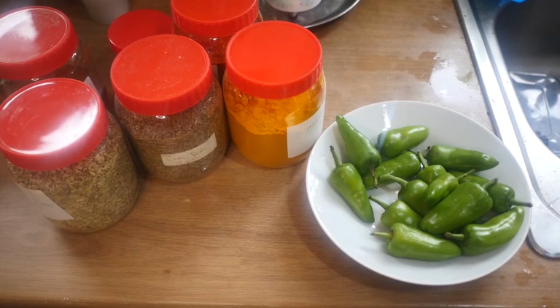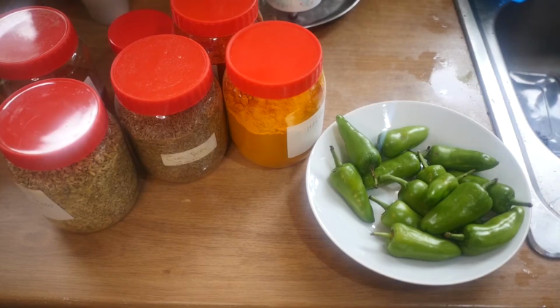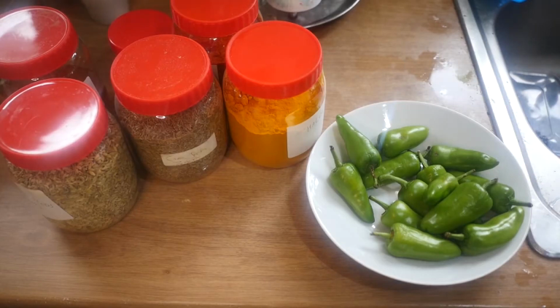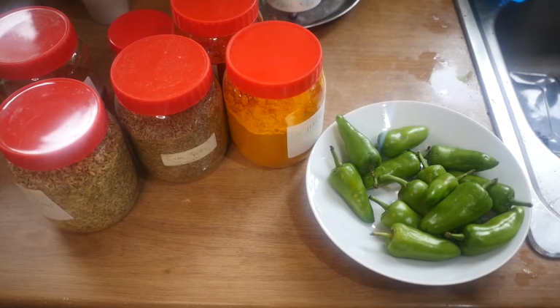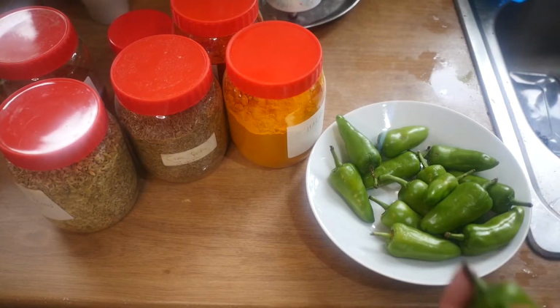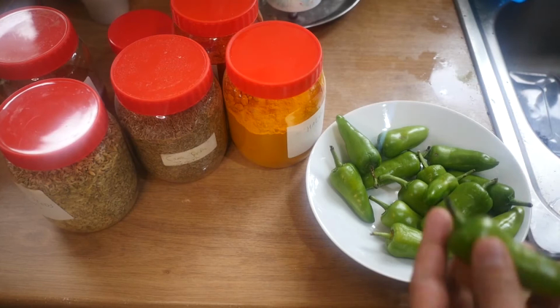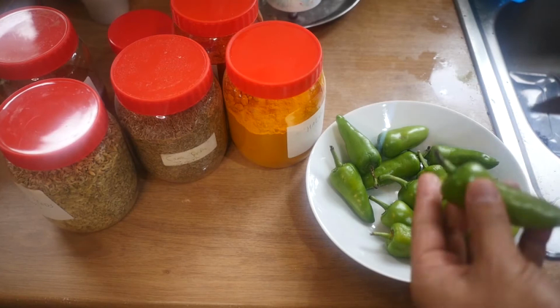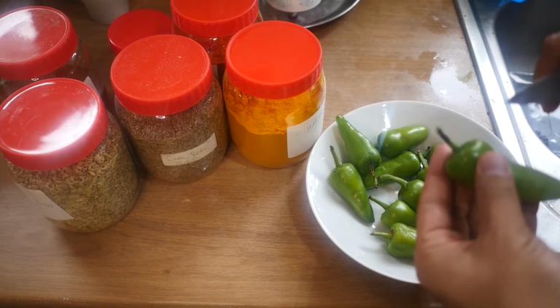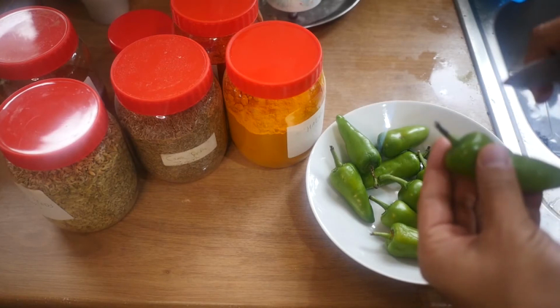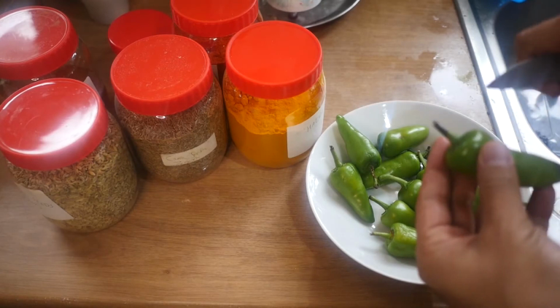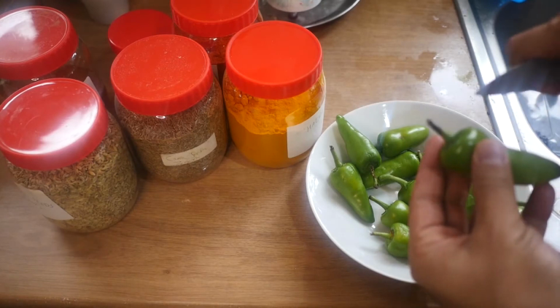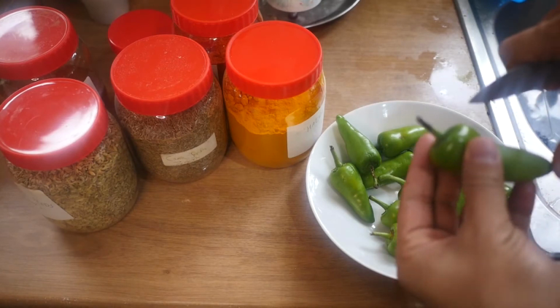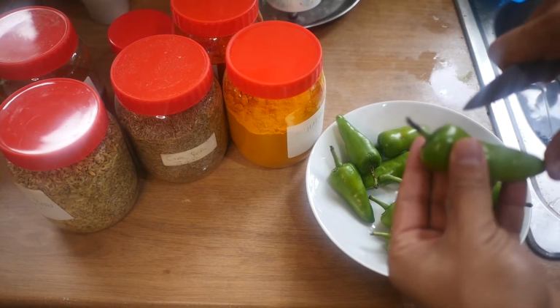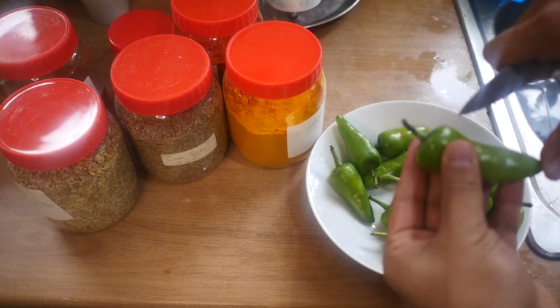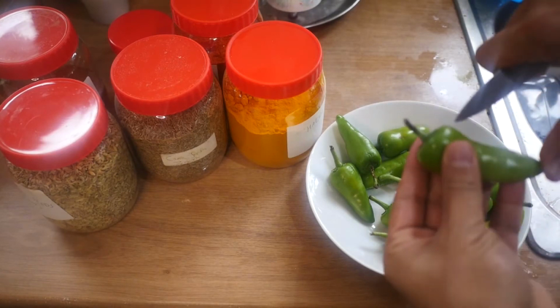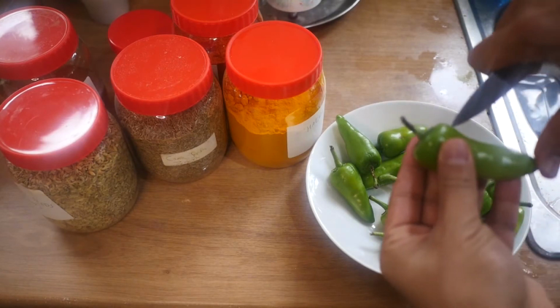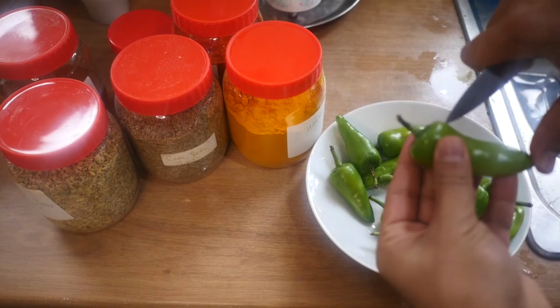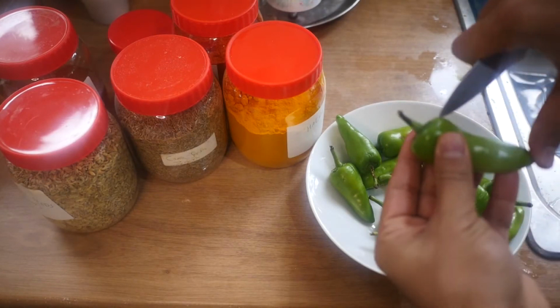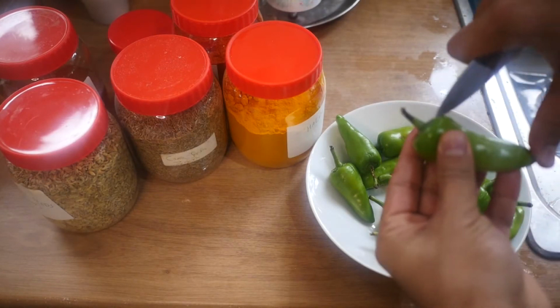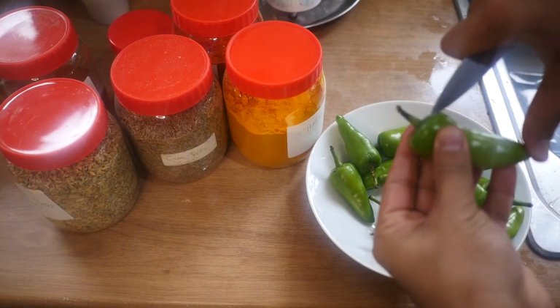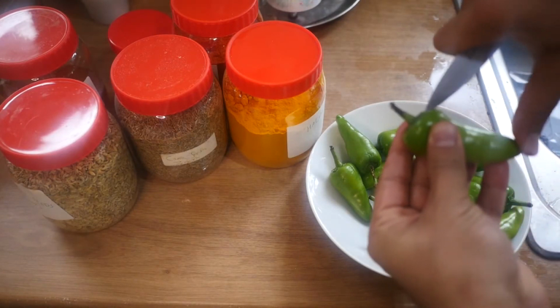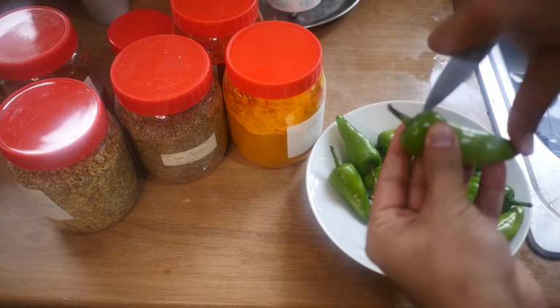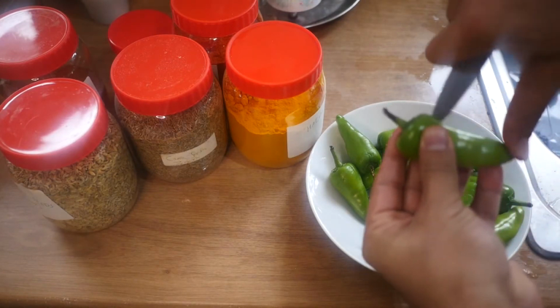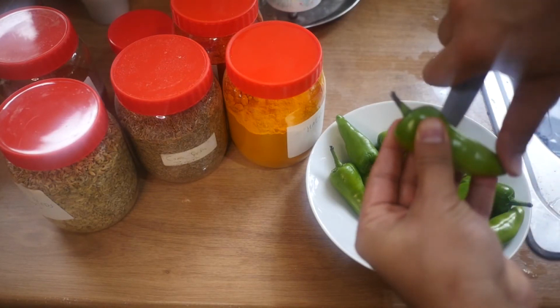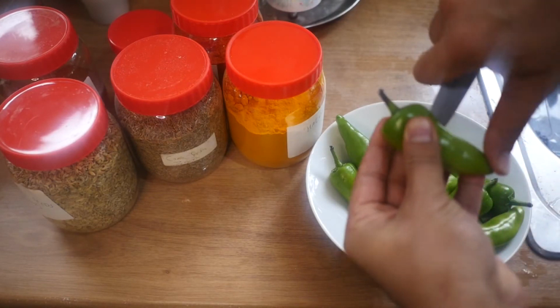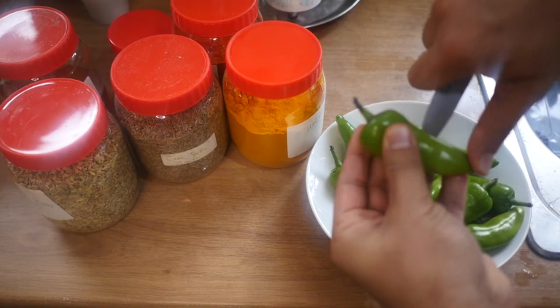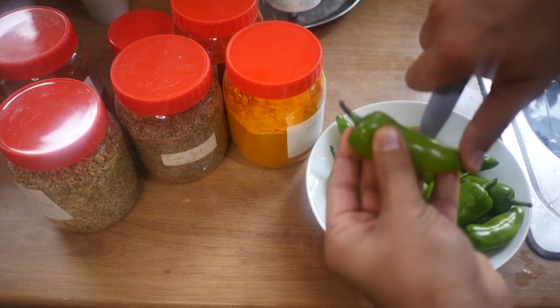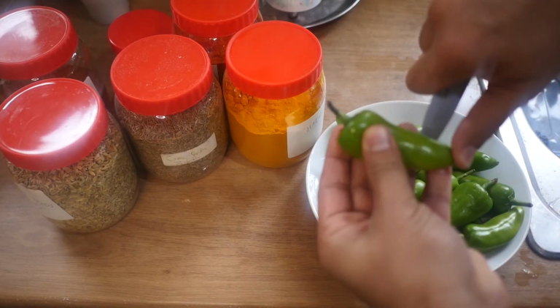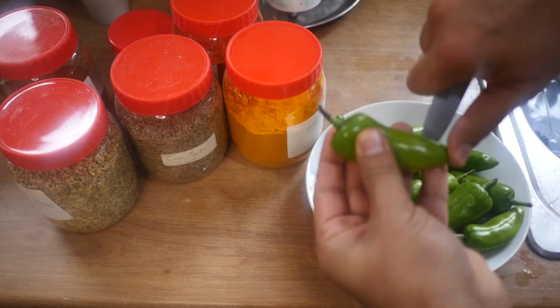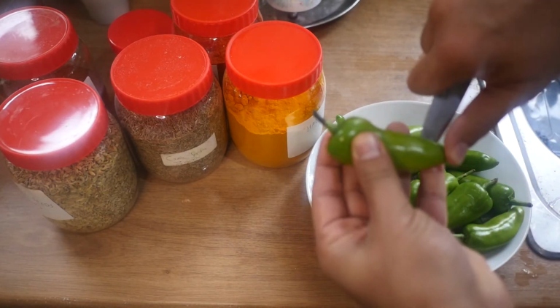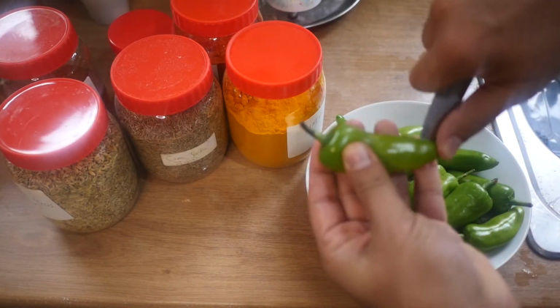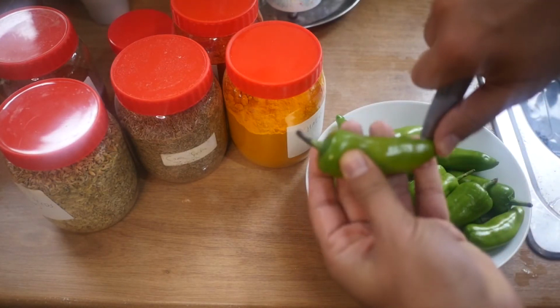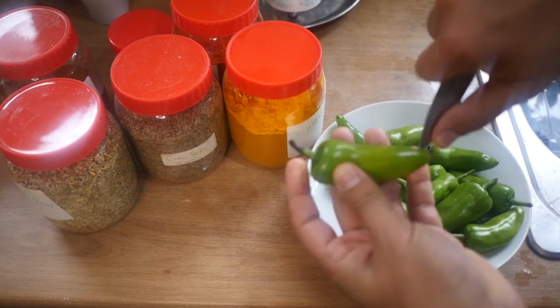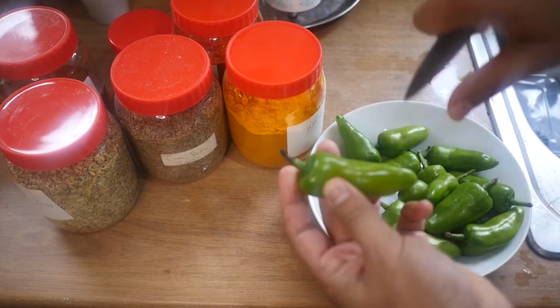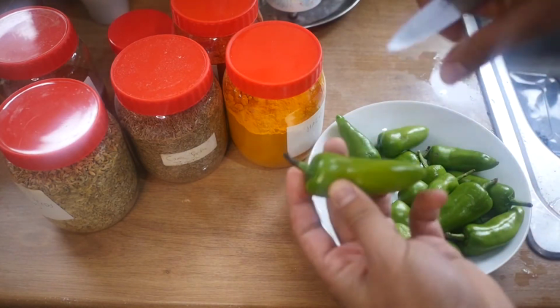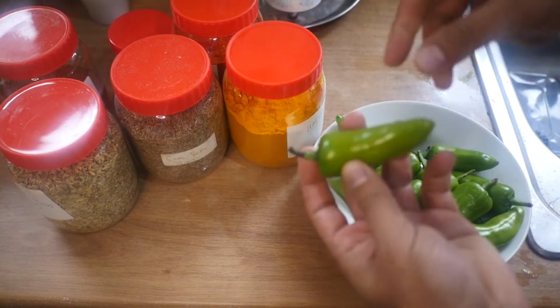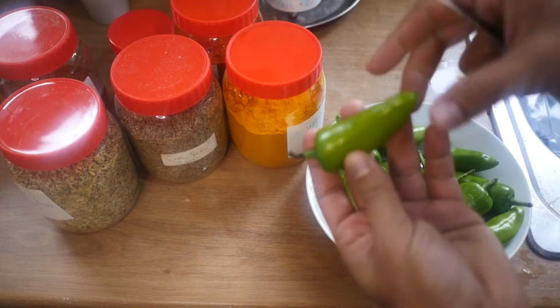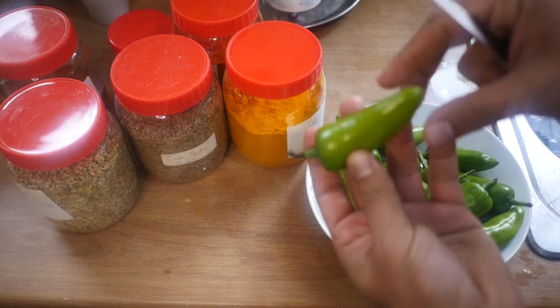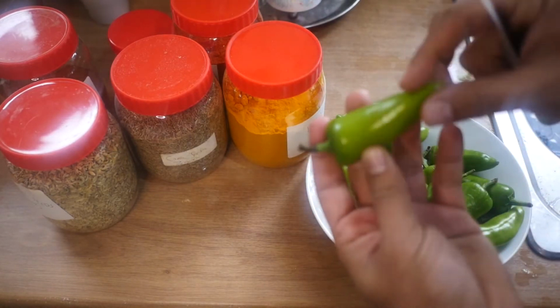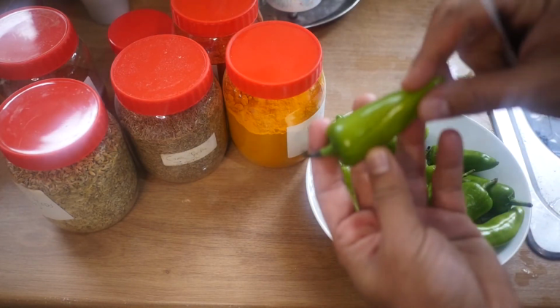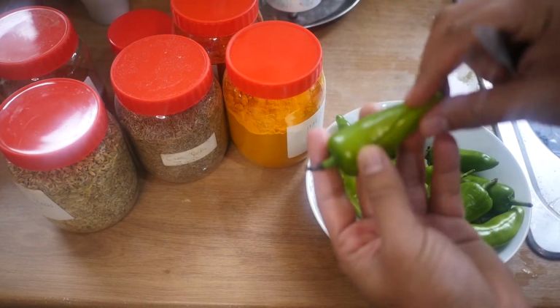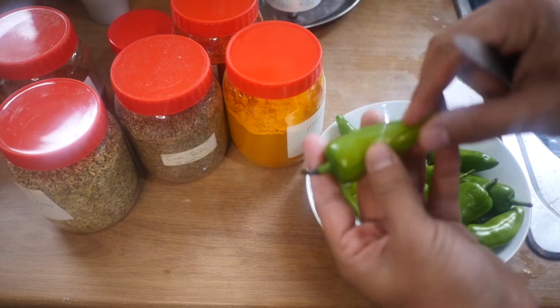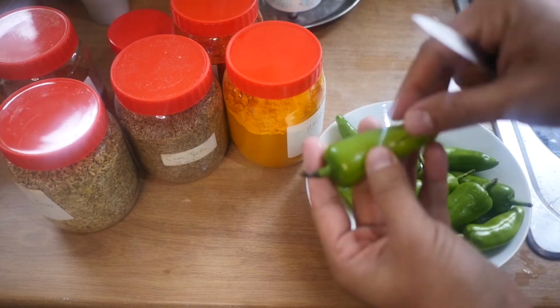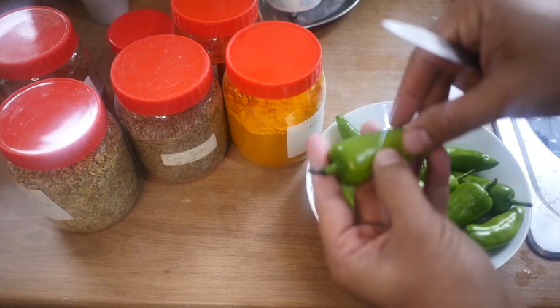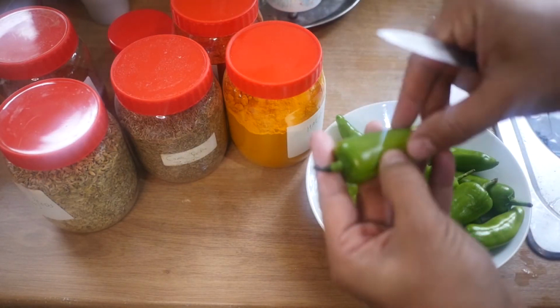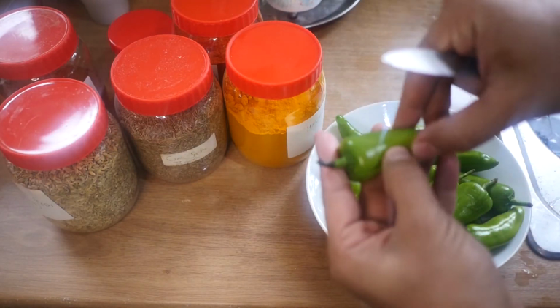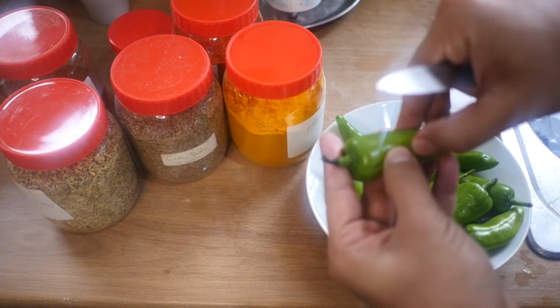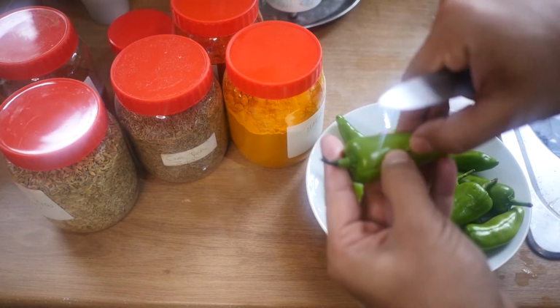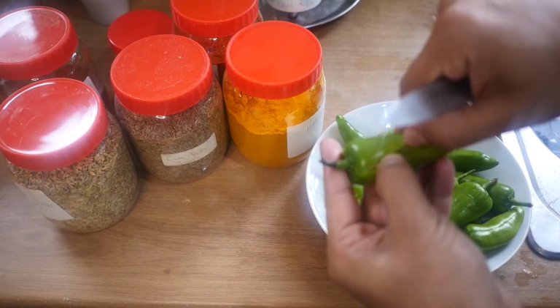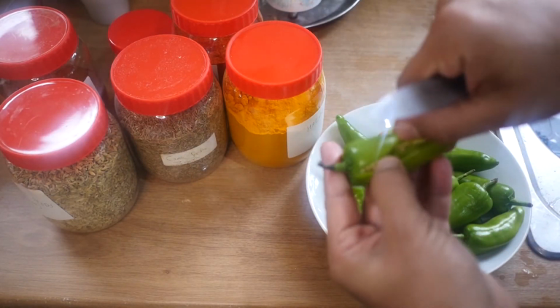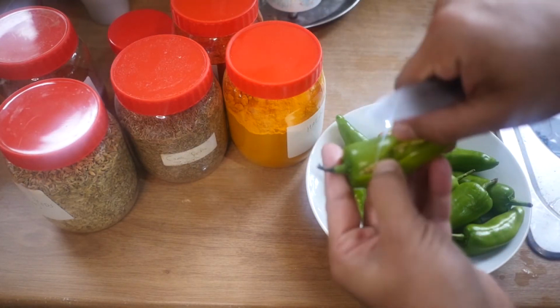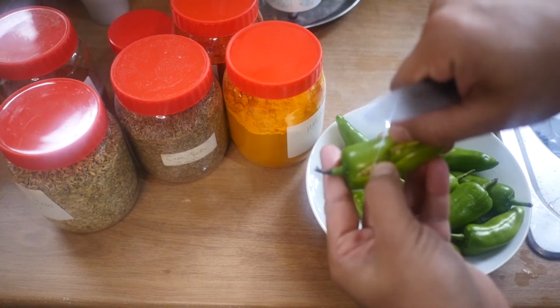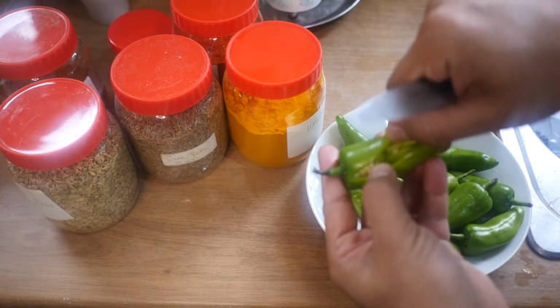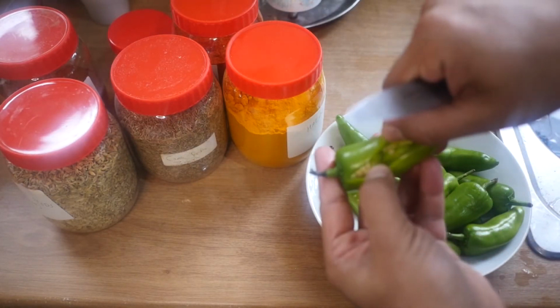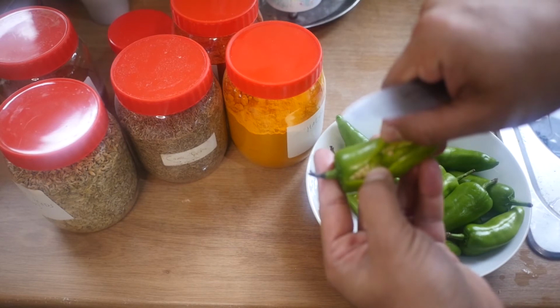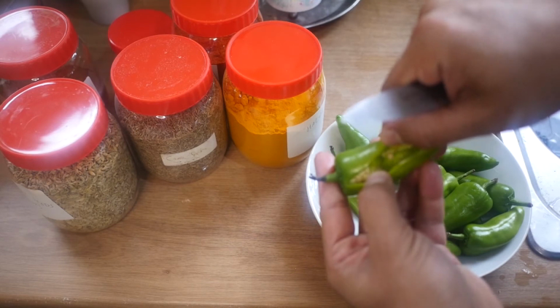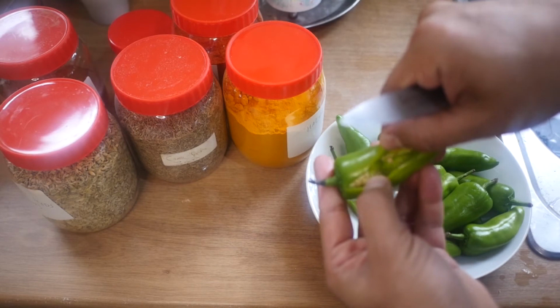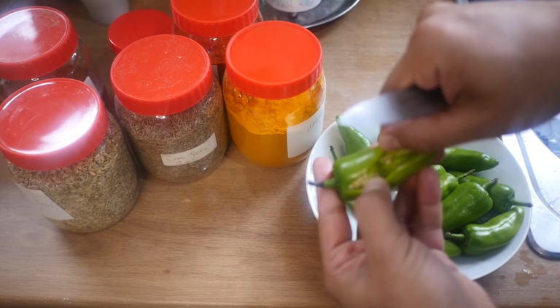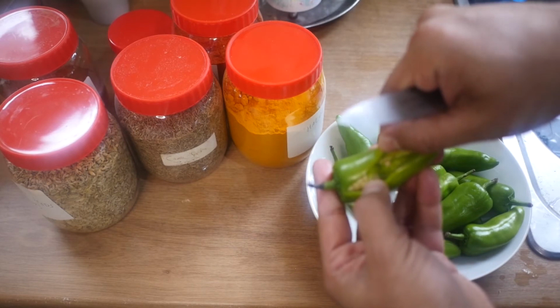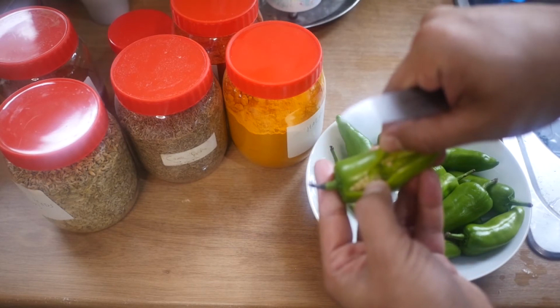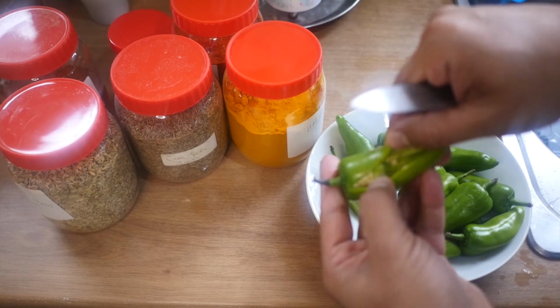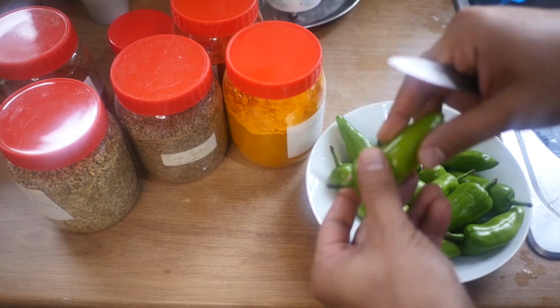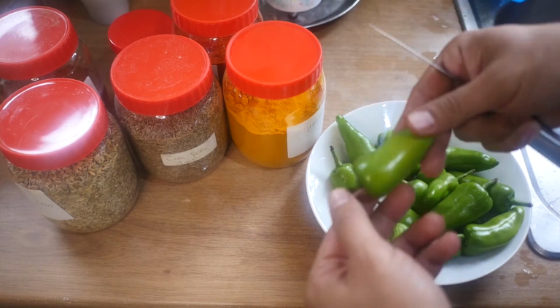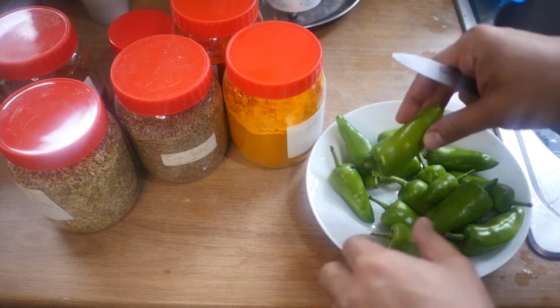So first thing first, you need to cut them open from one side, like this.